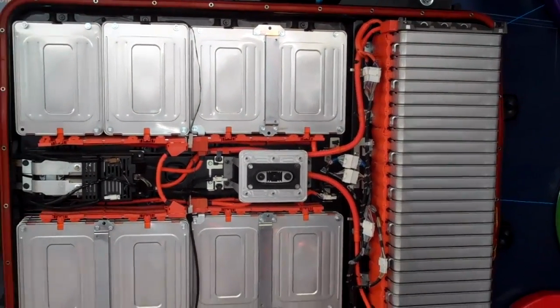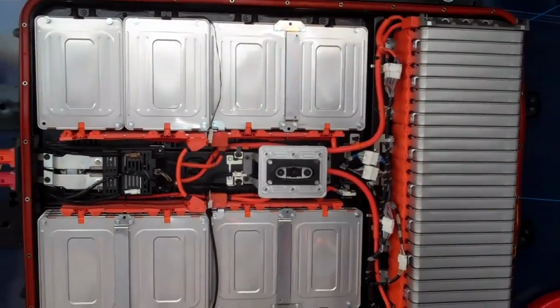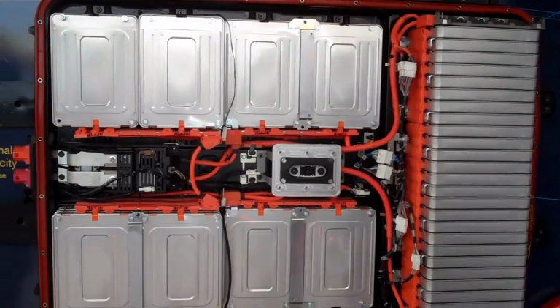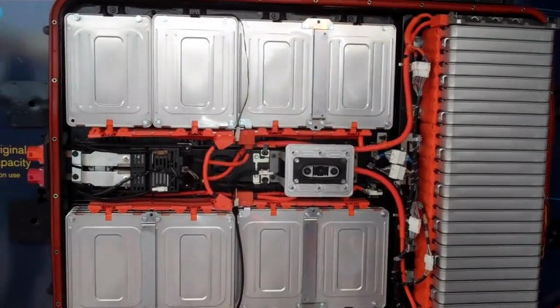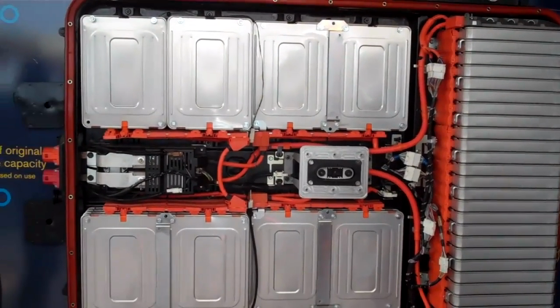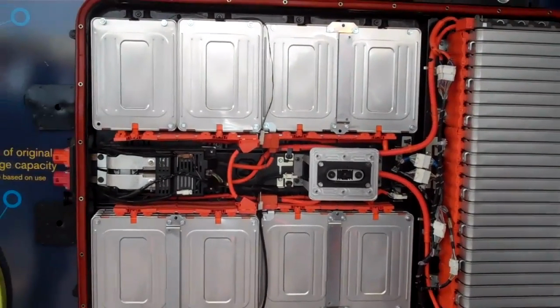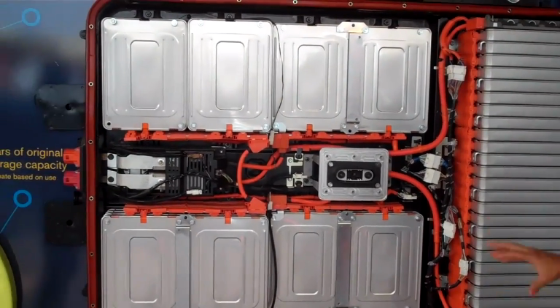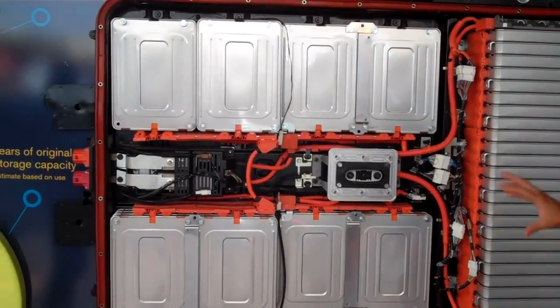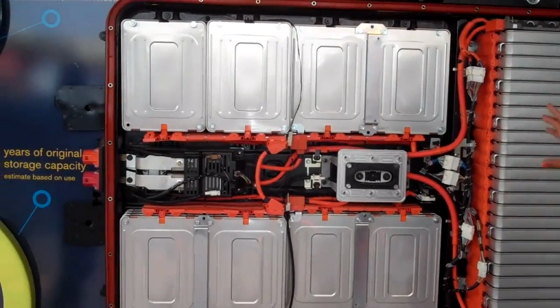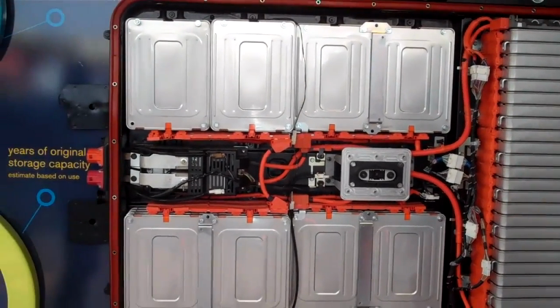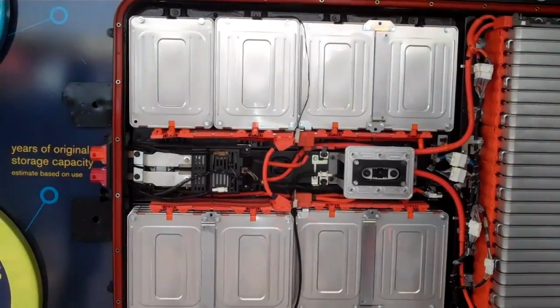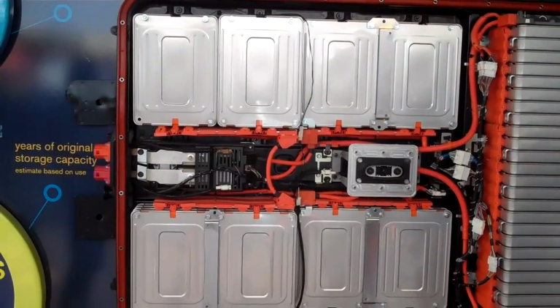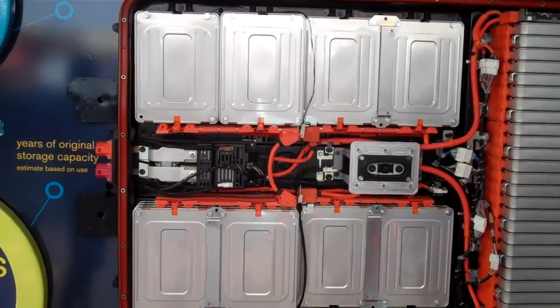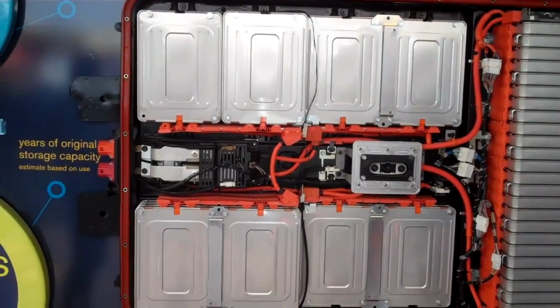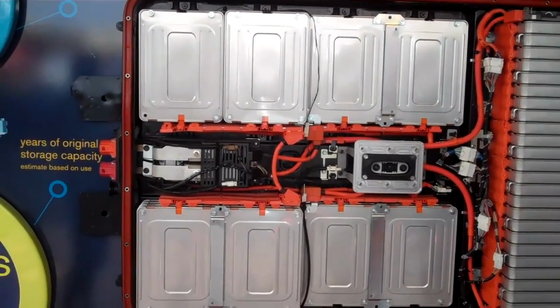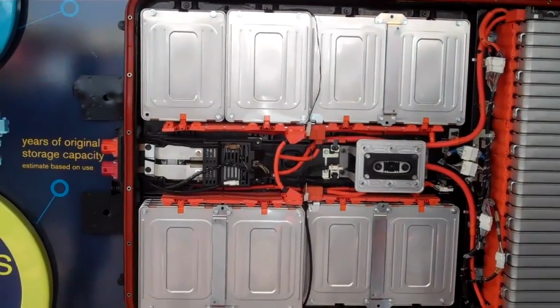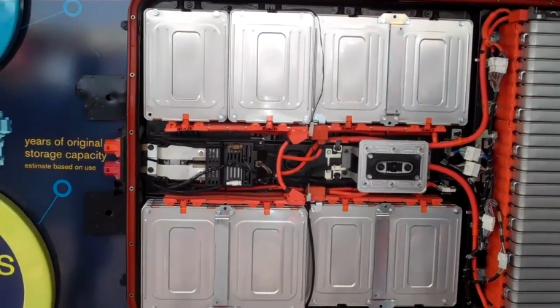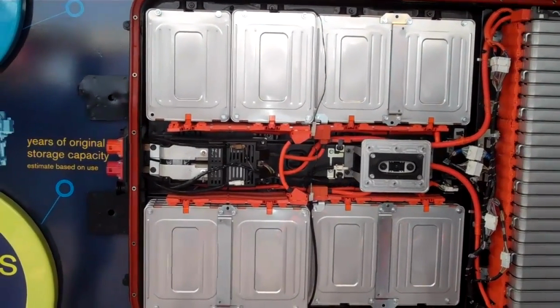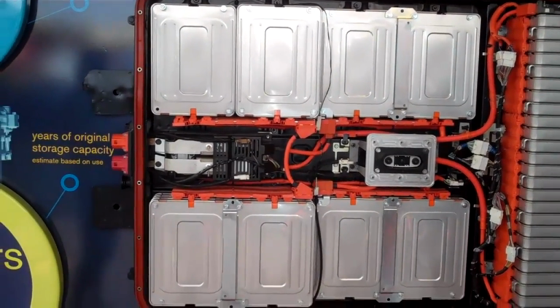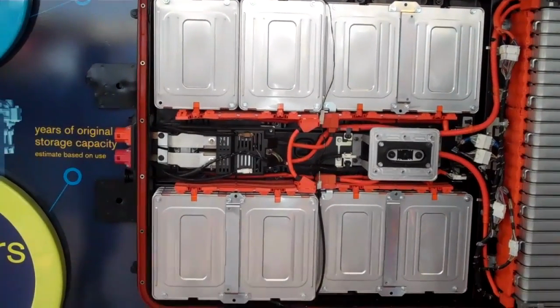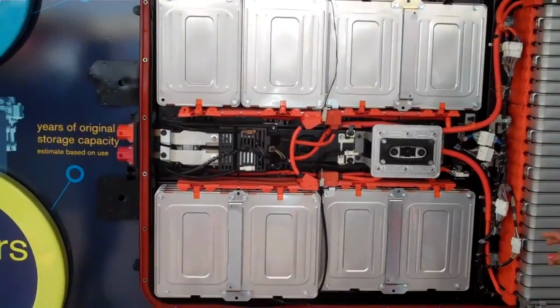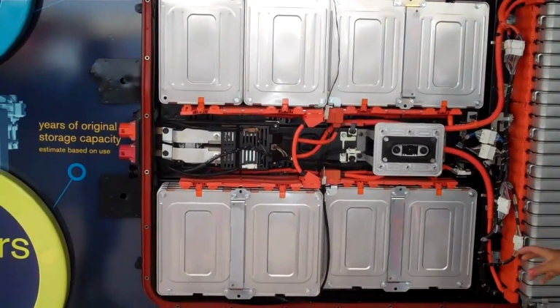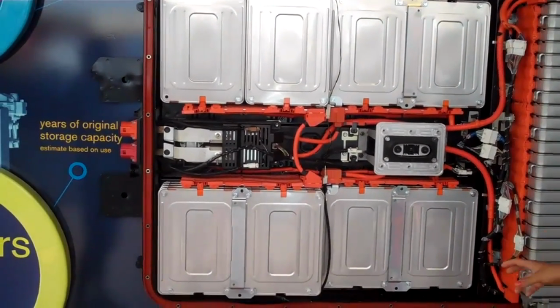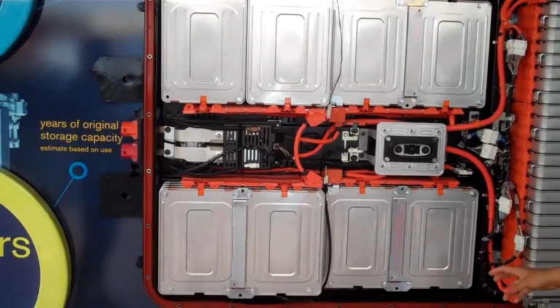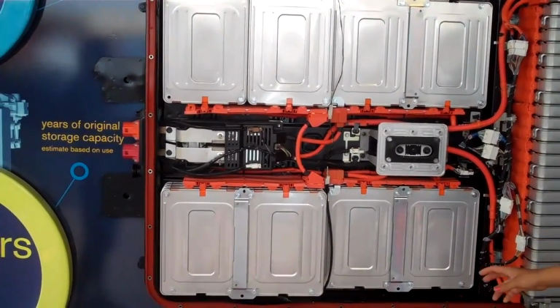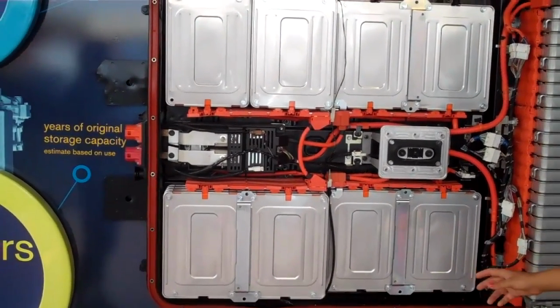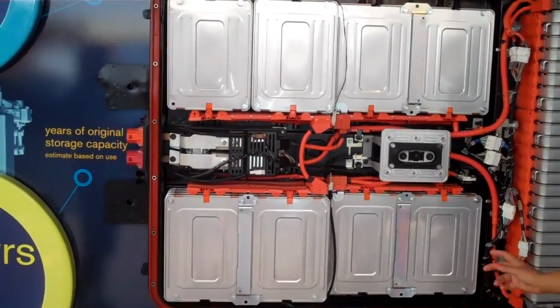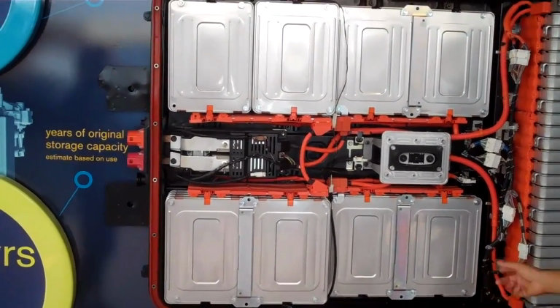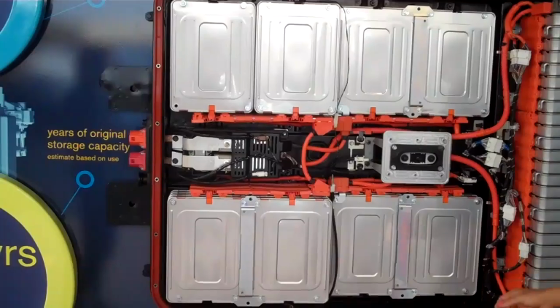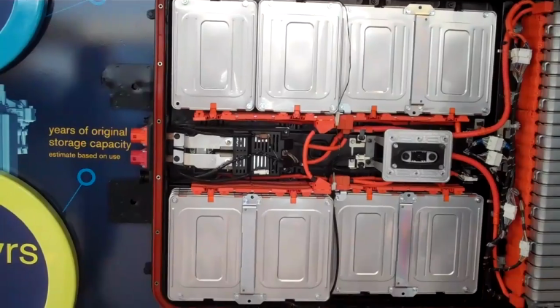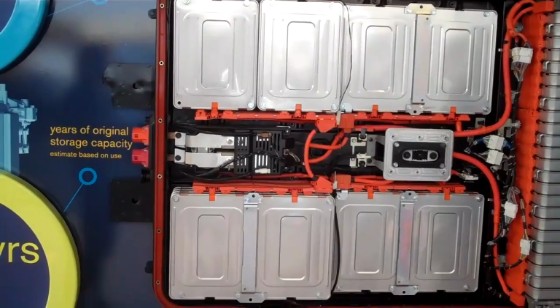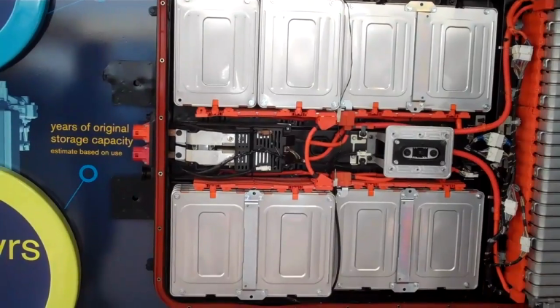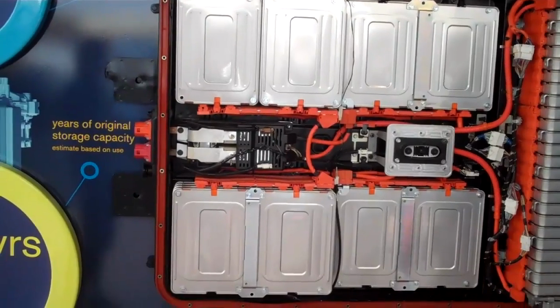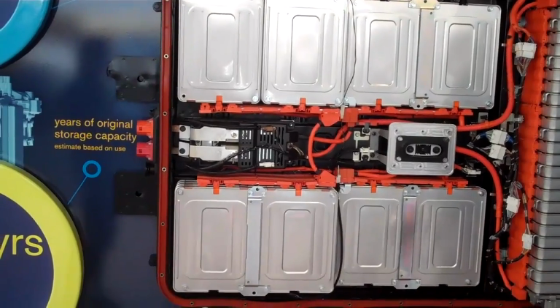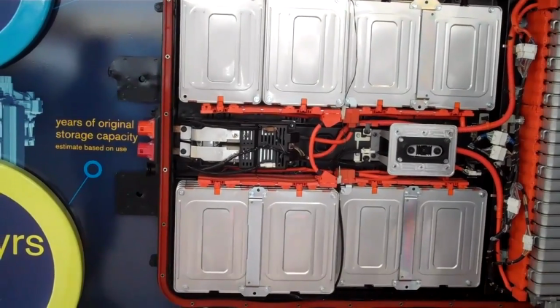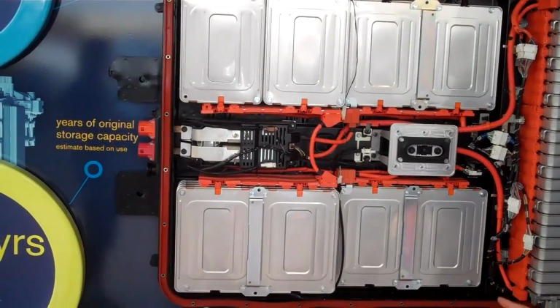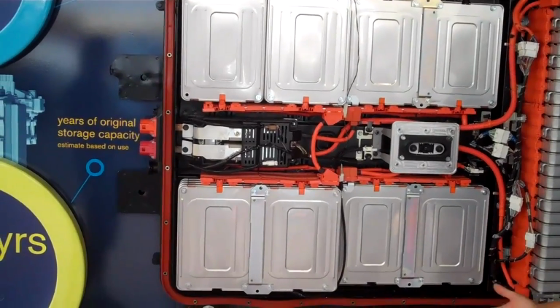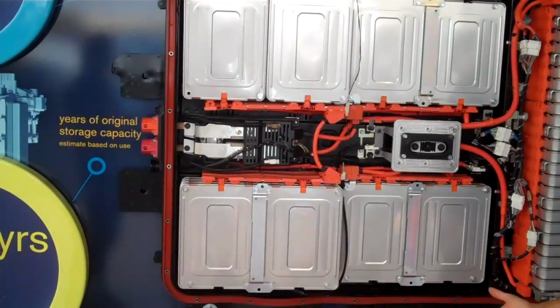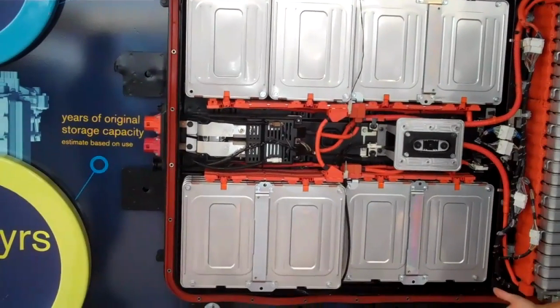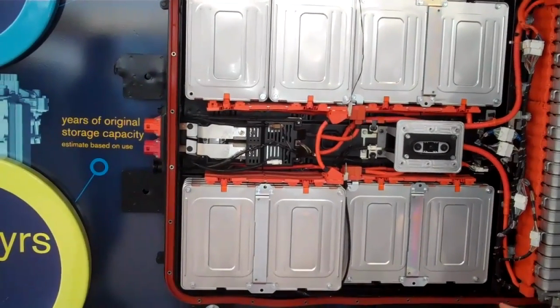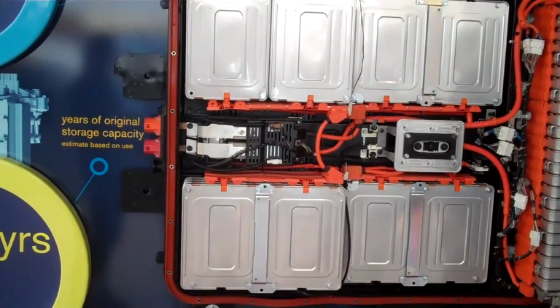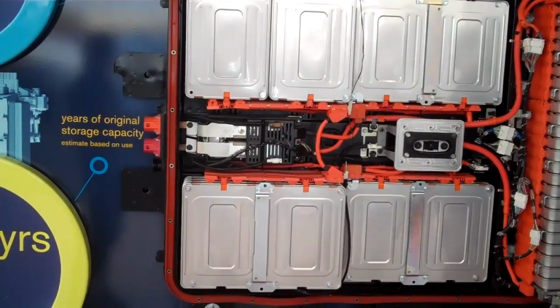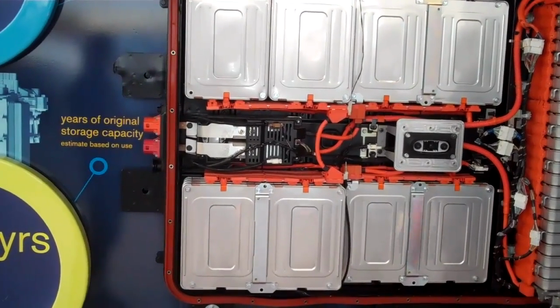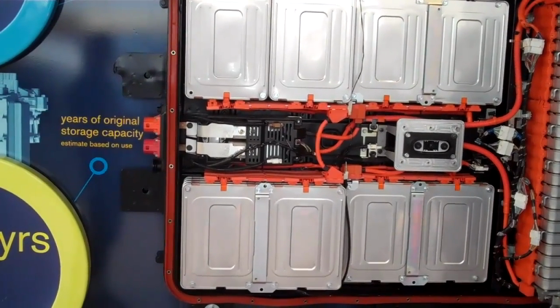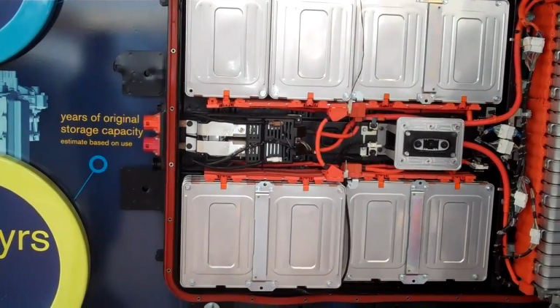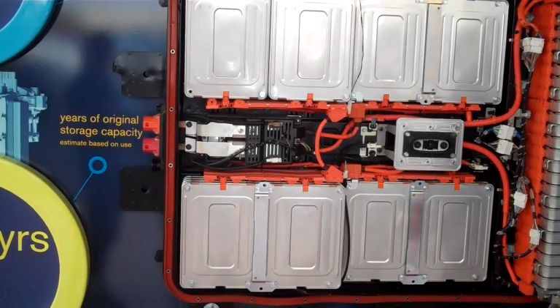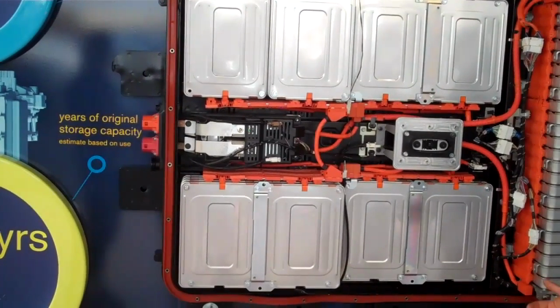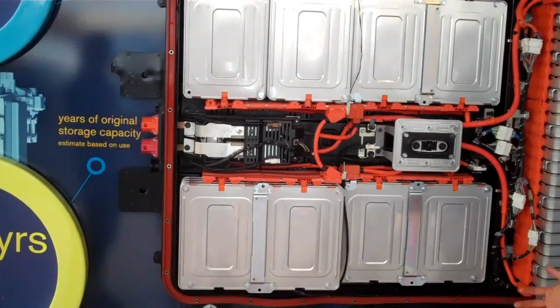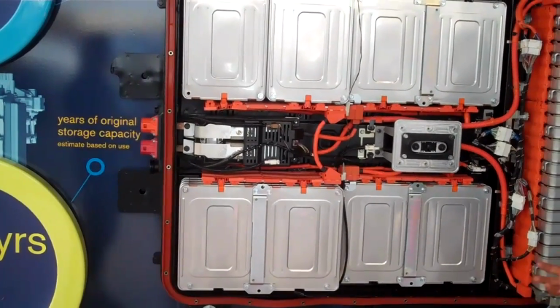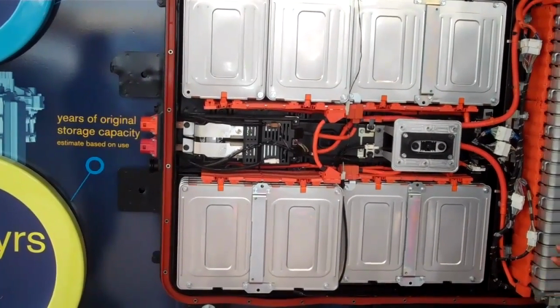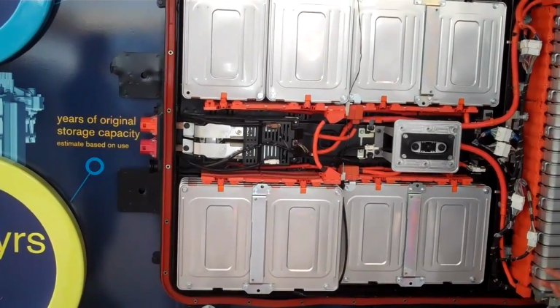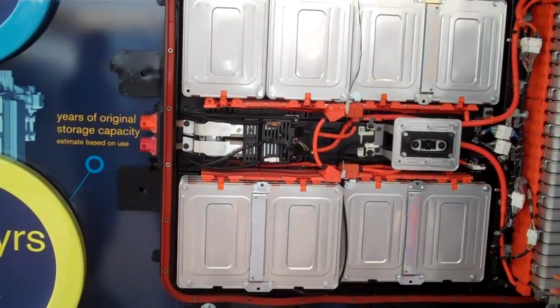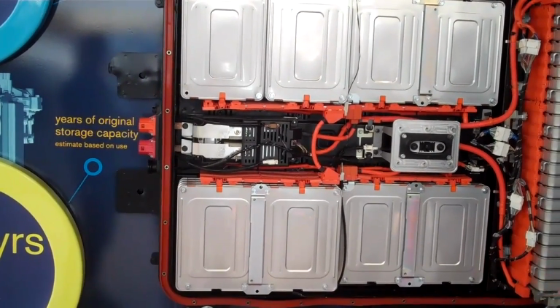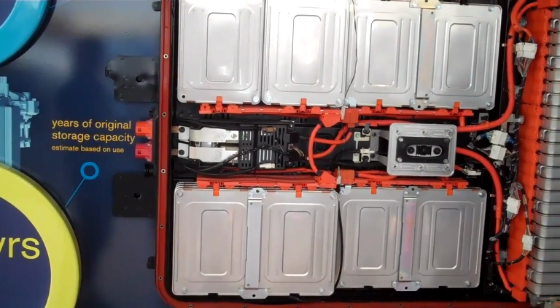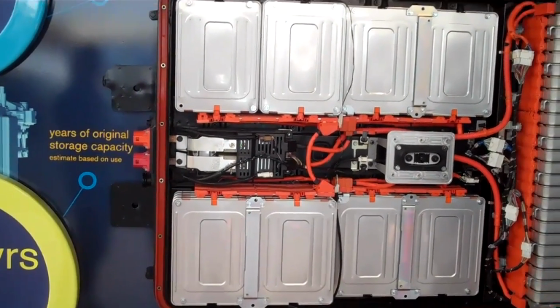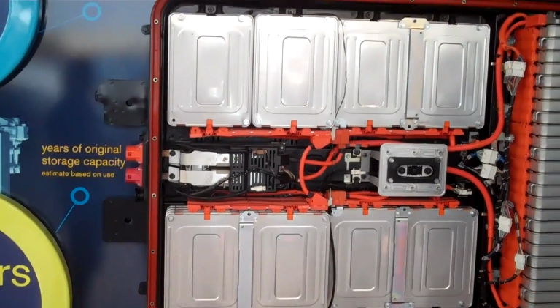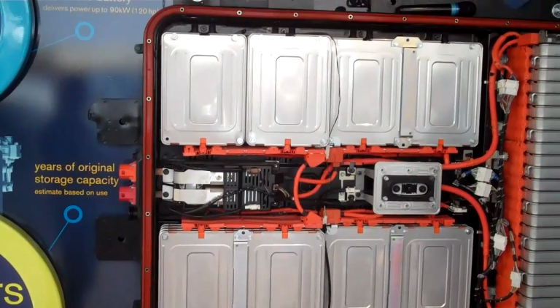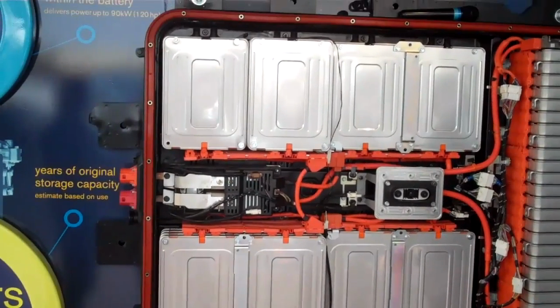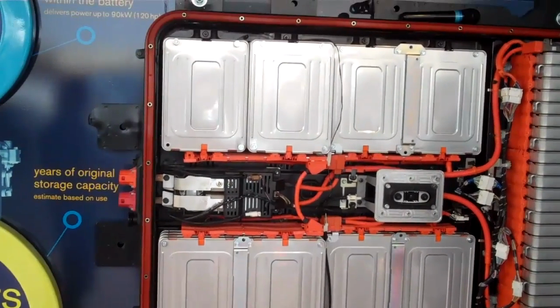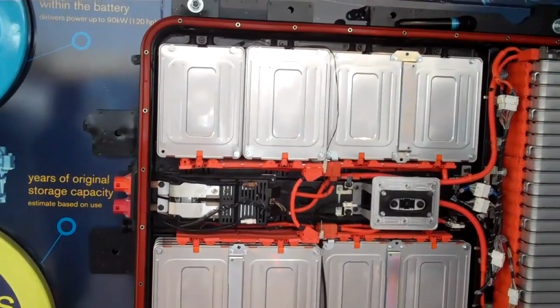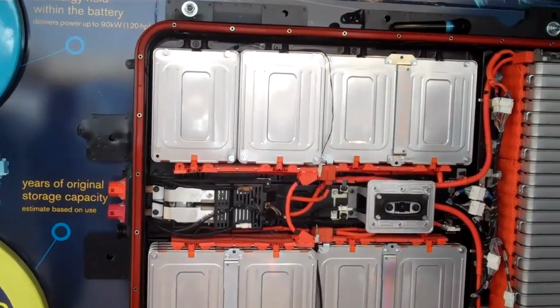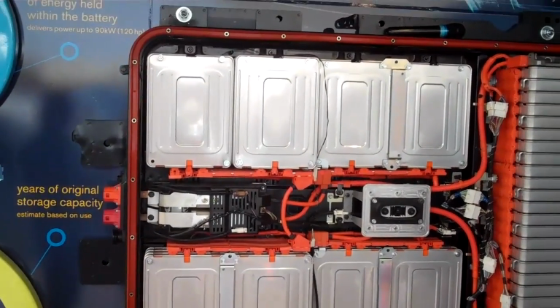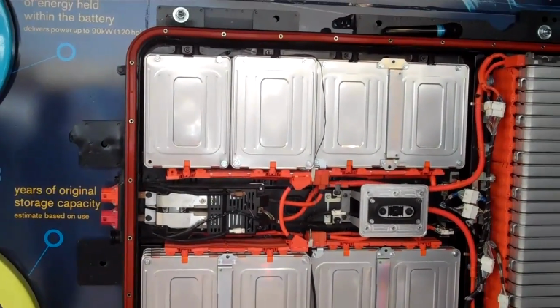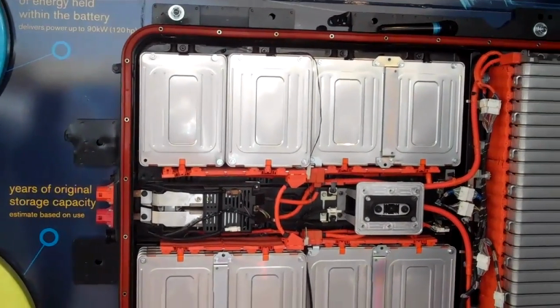The way this battery pack is set up, every individual cell is monitored, so we can always see what's going on with your battery pack.